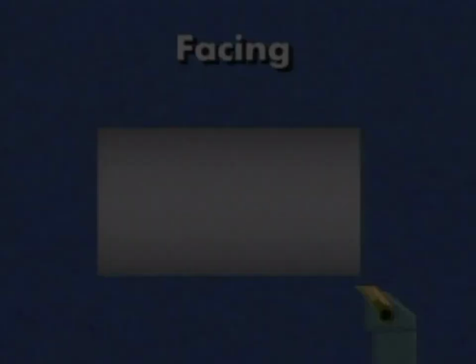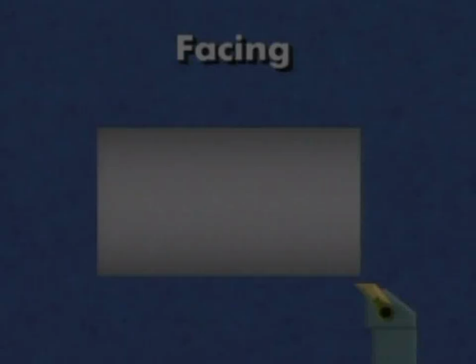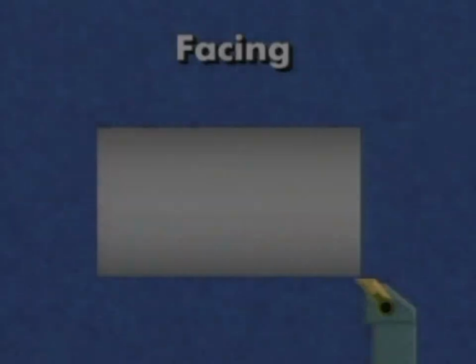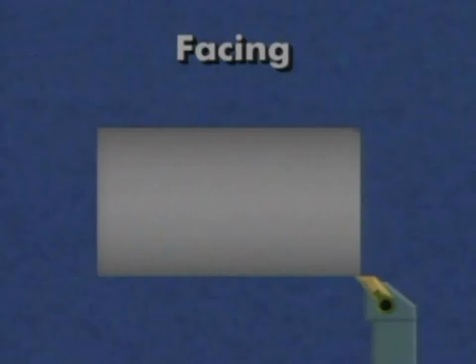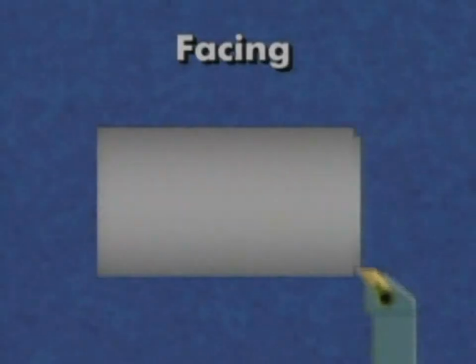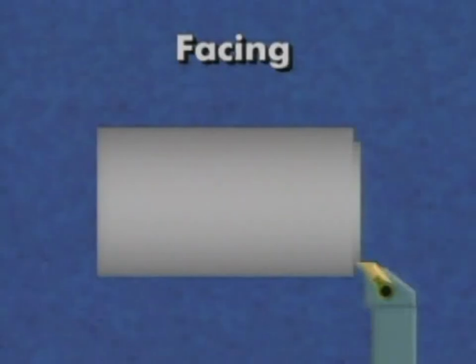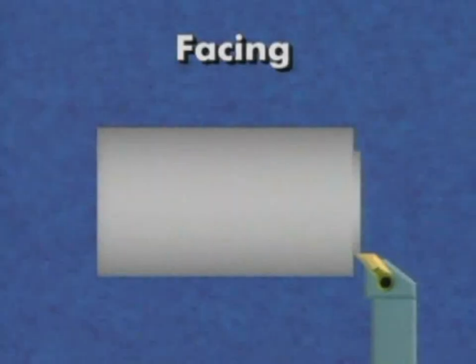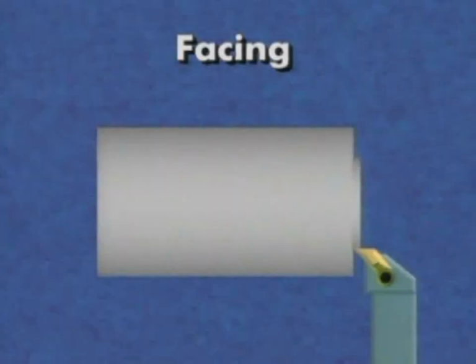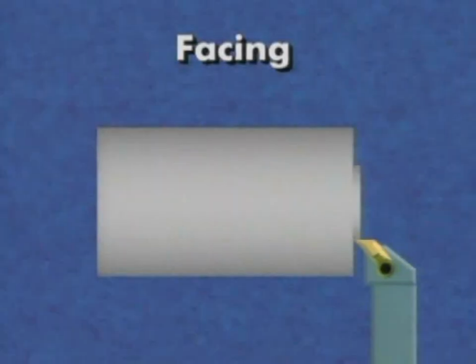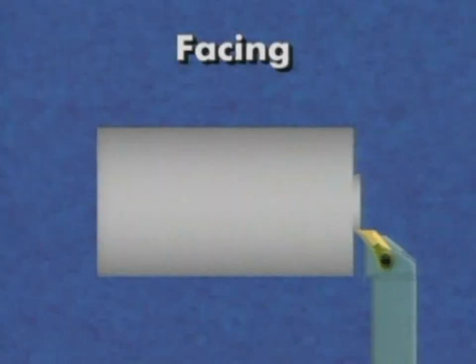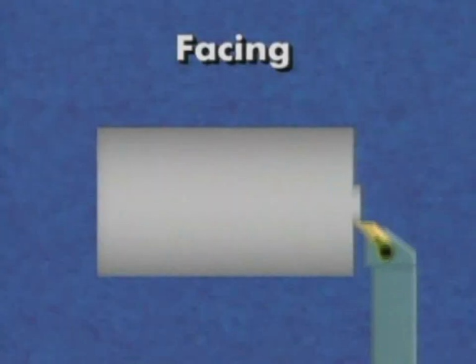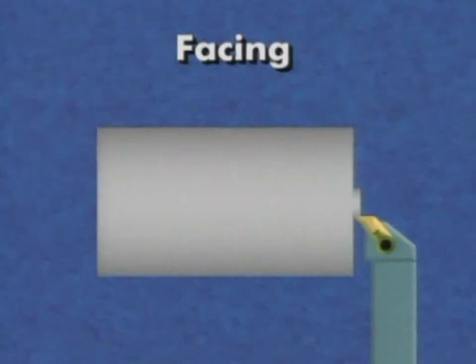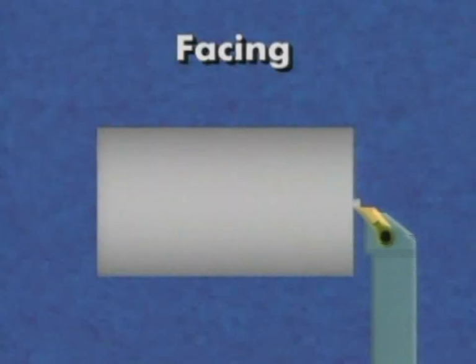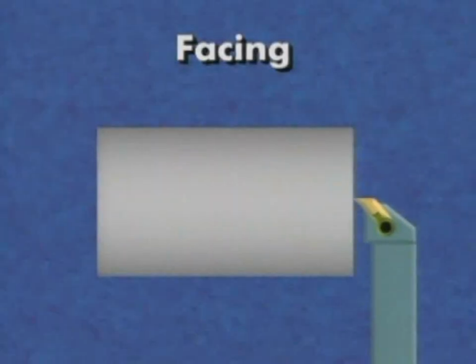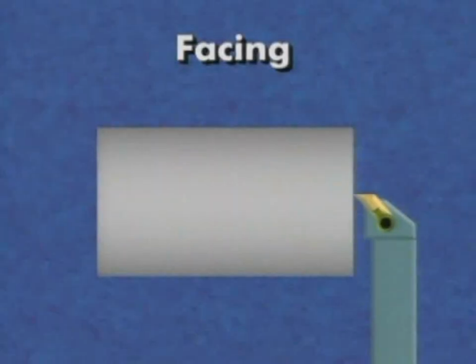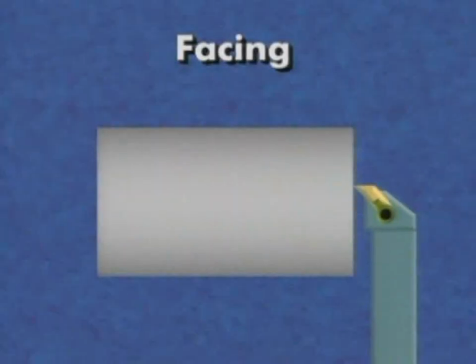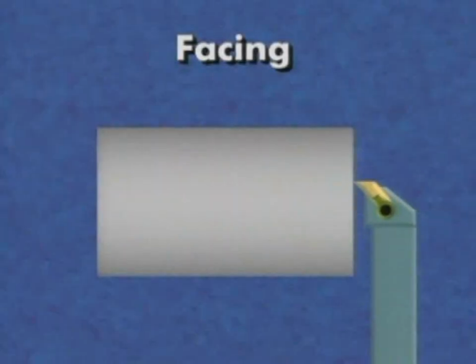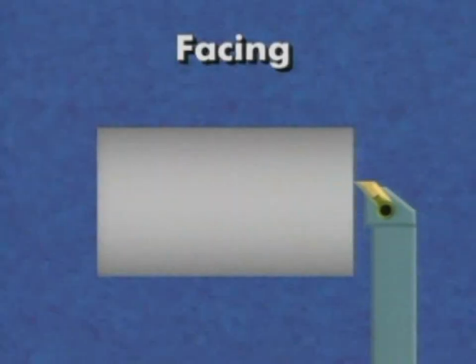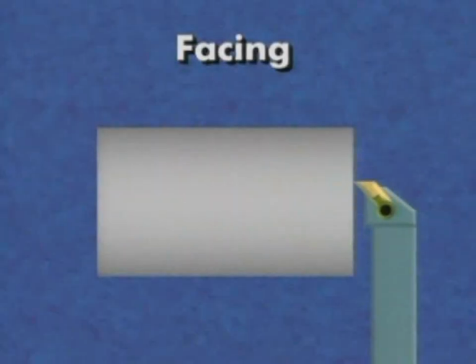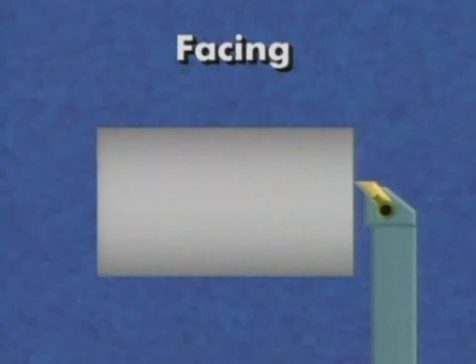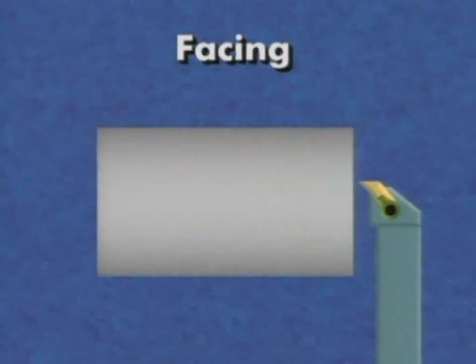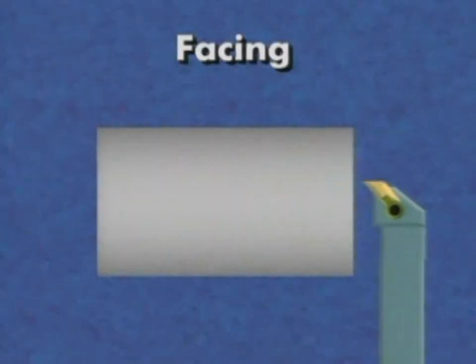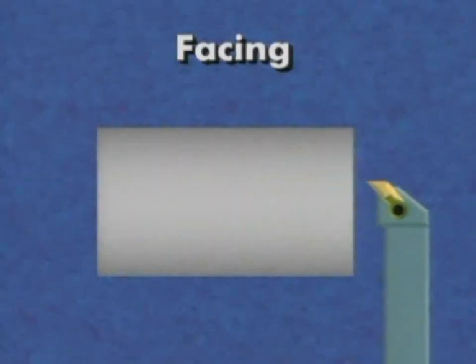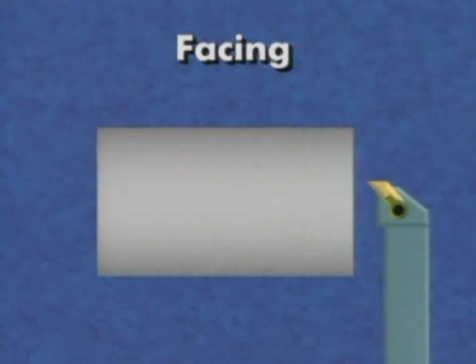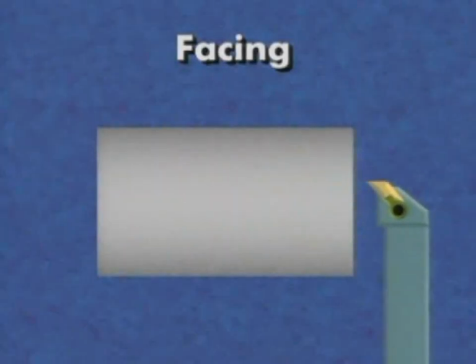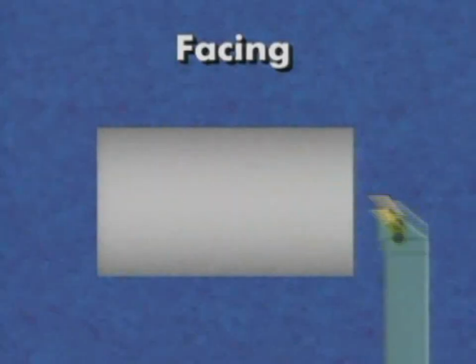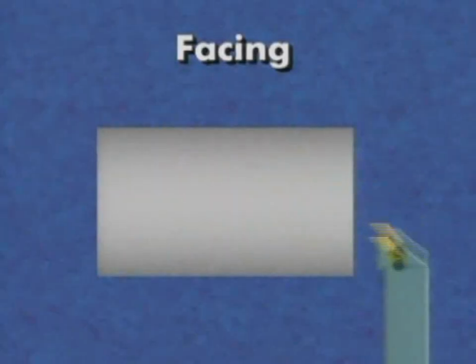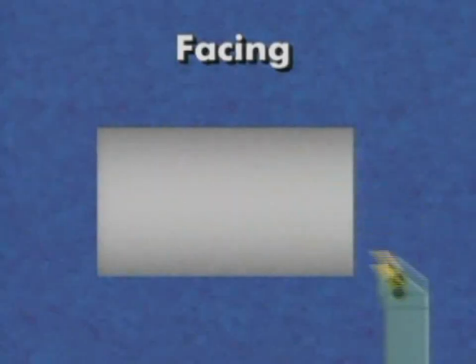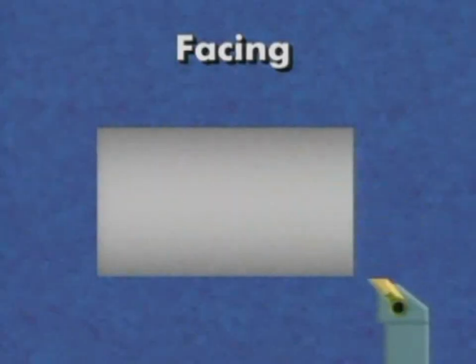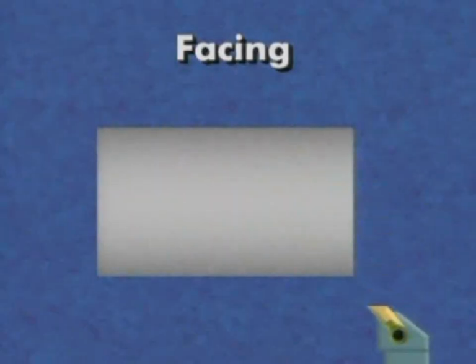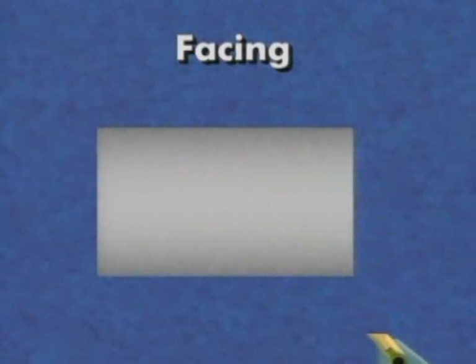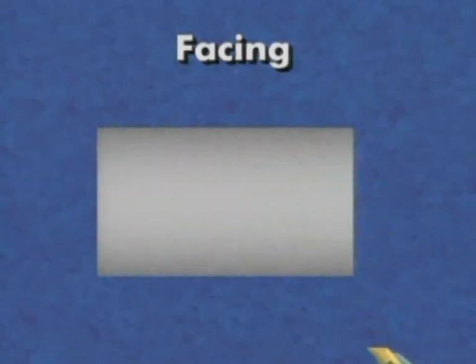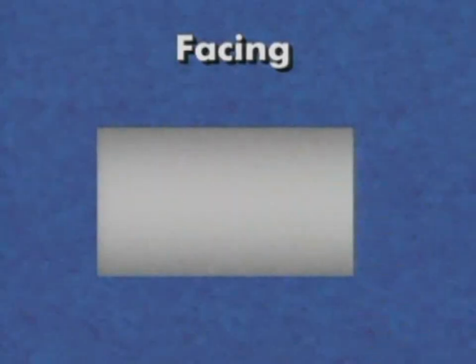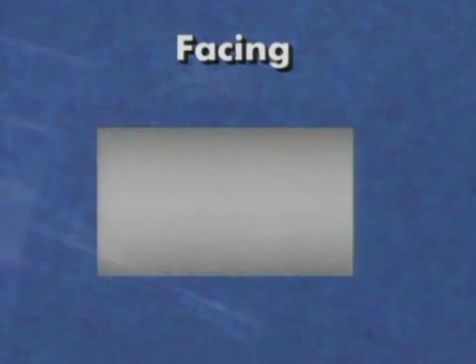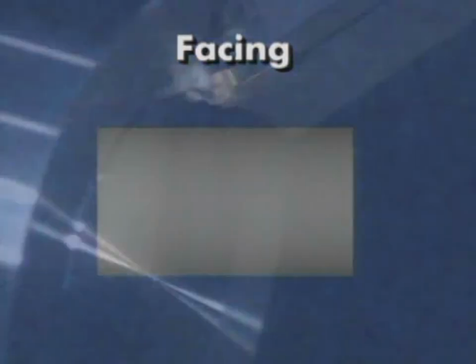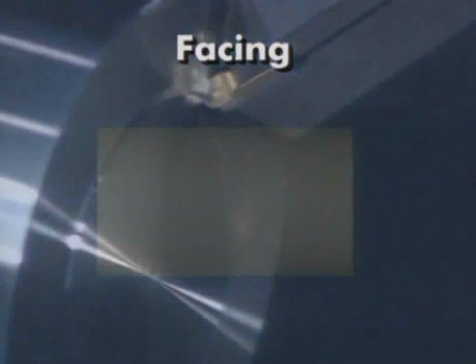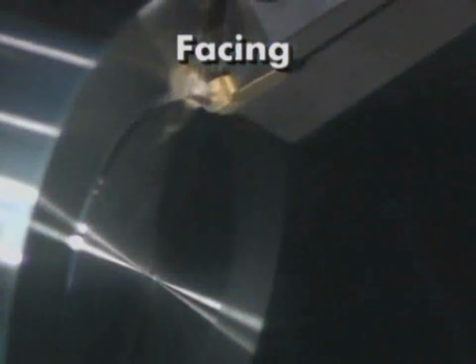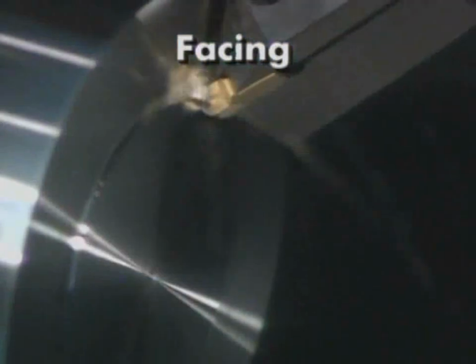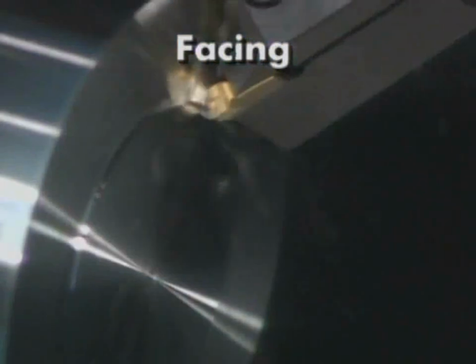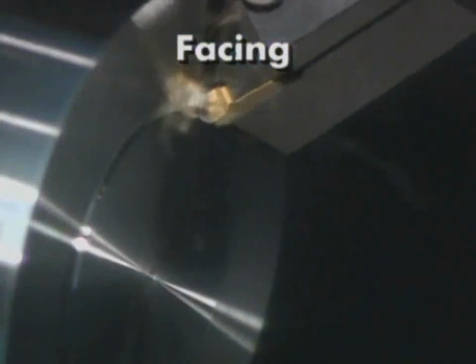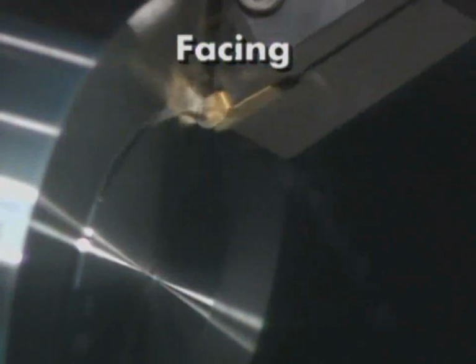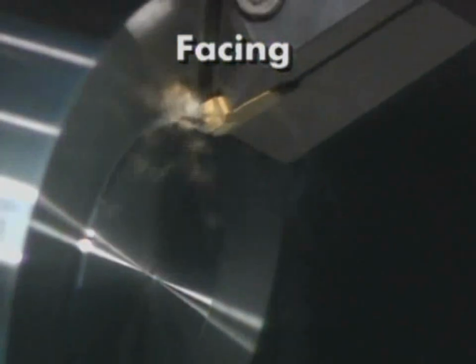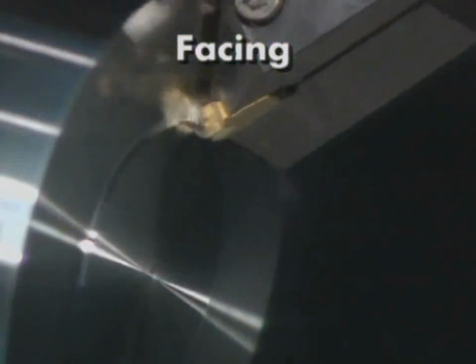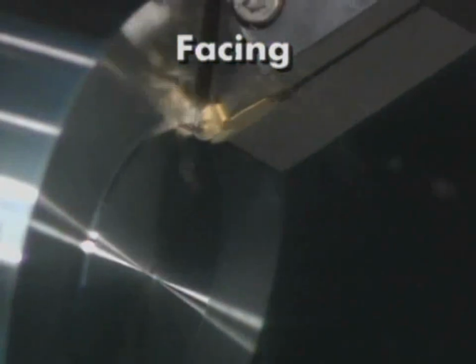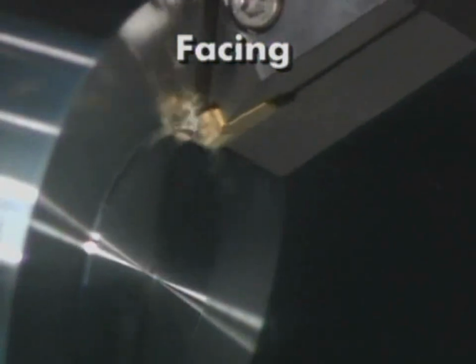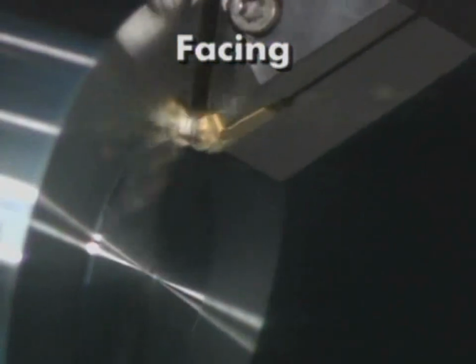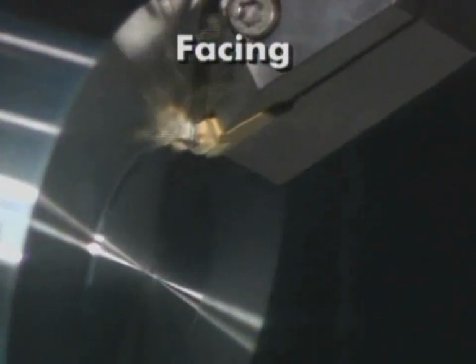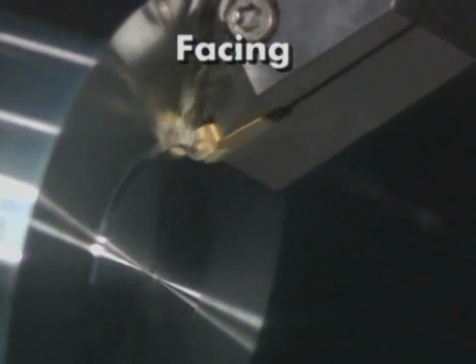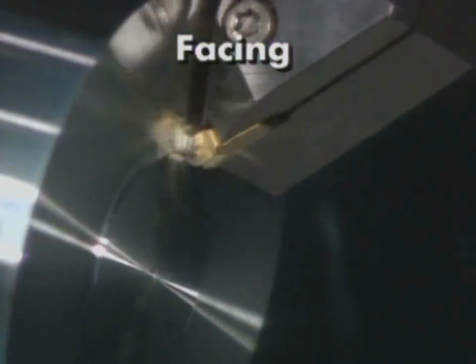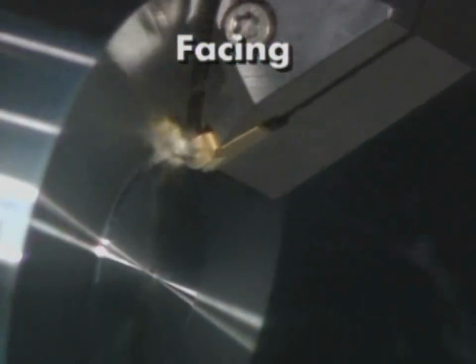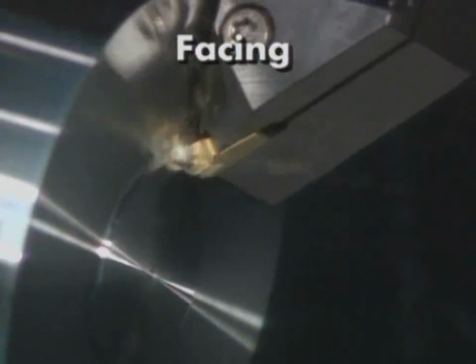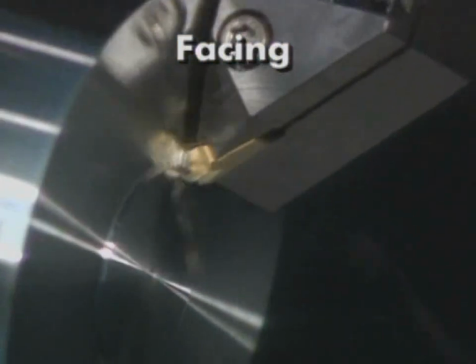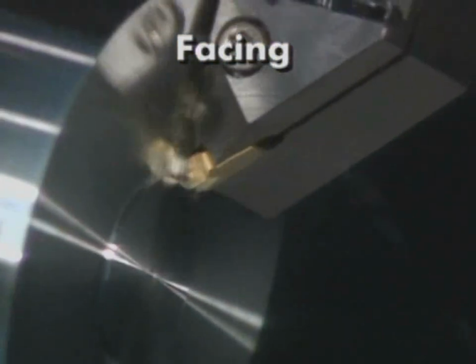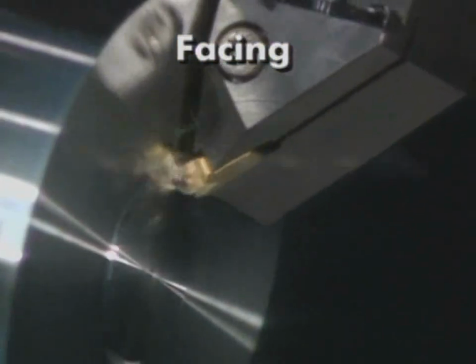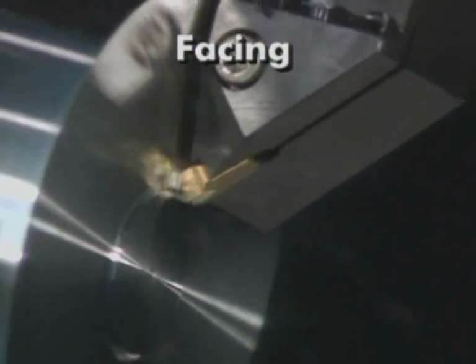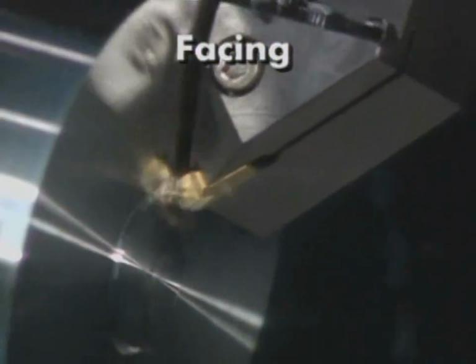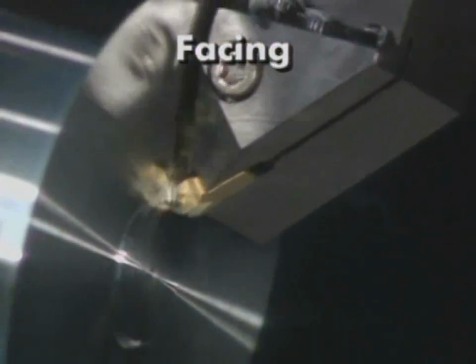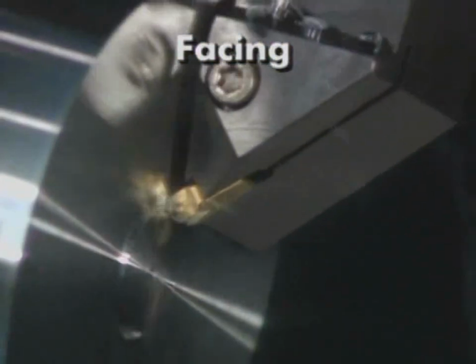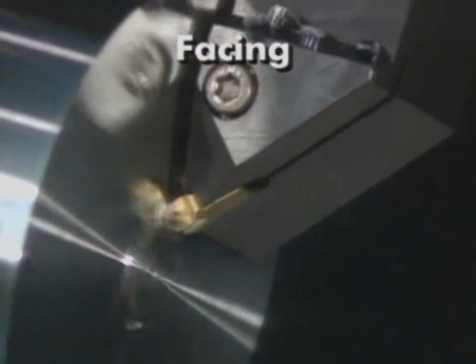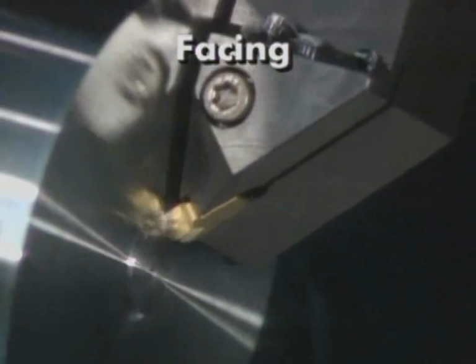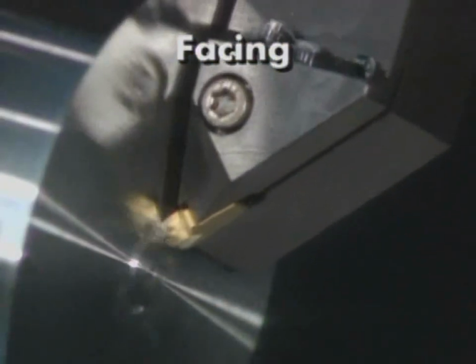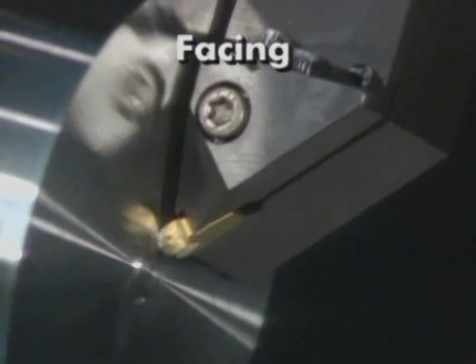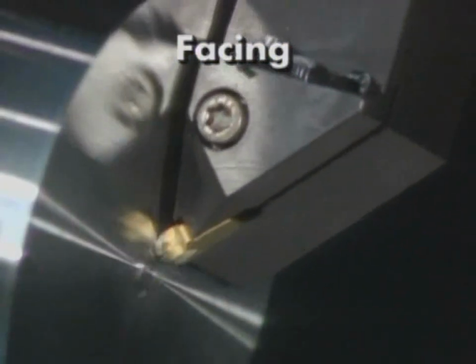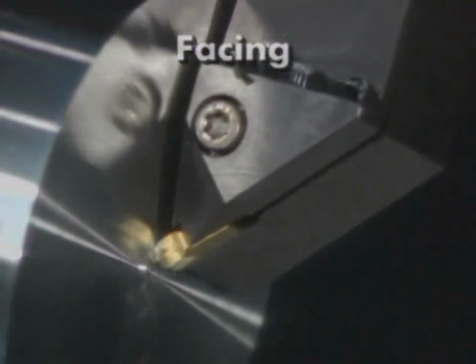Facing squares up the end of a workpiece. It also finishes the work or a single diameter to the desired length.